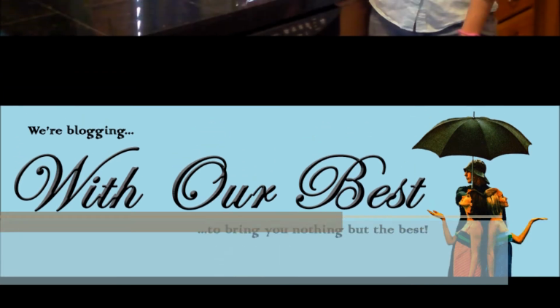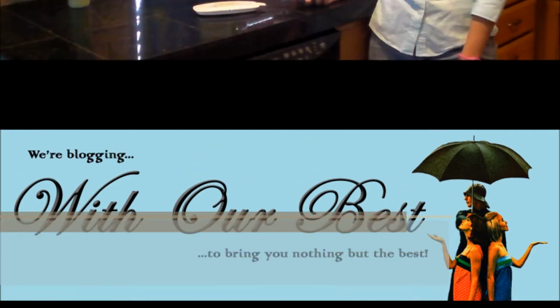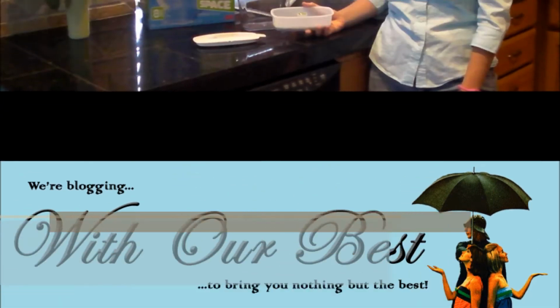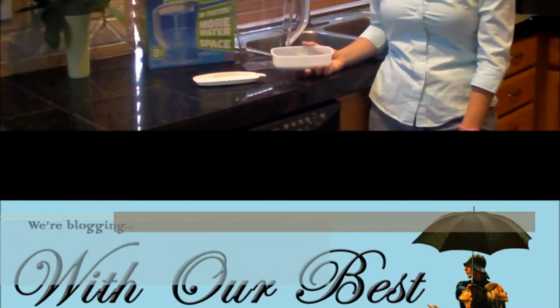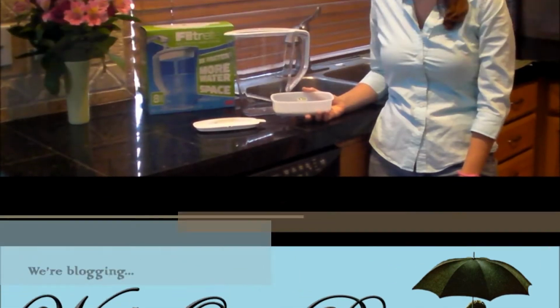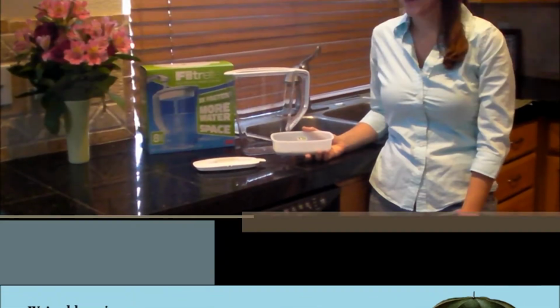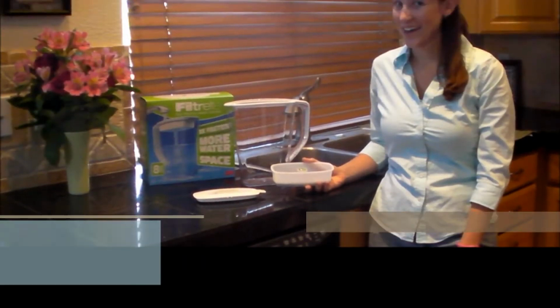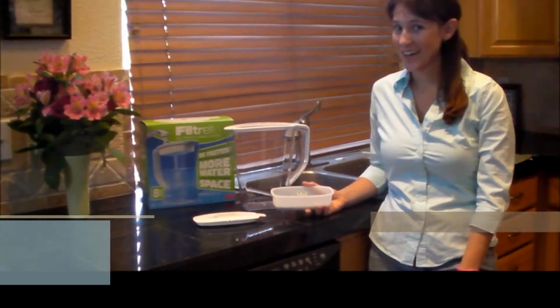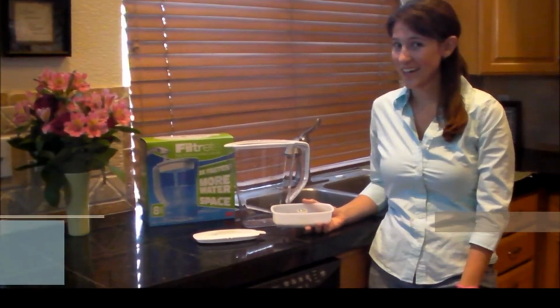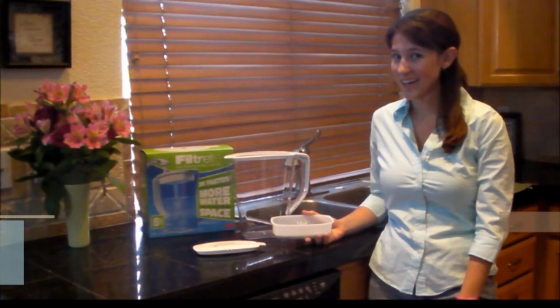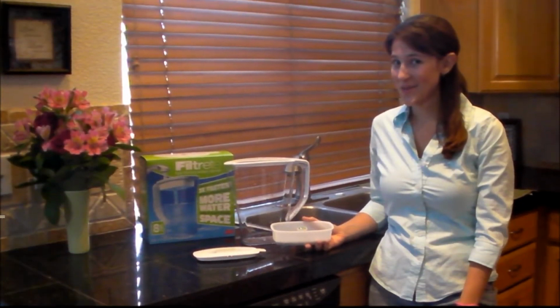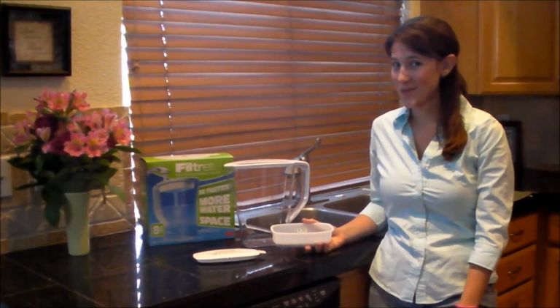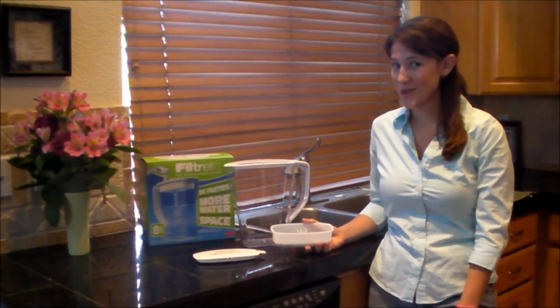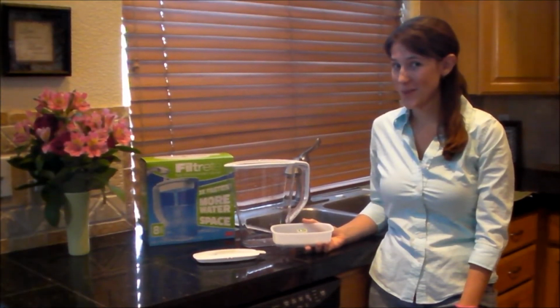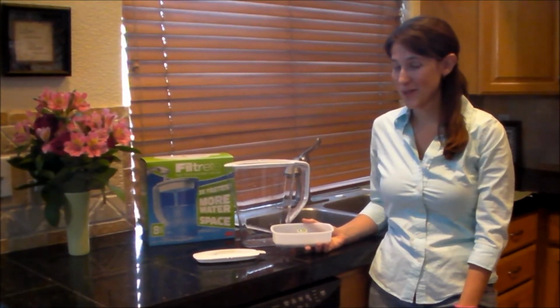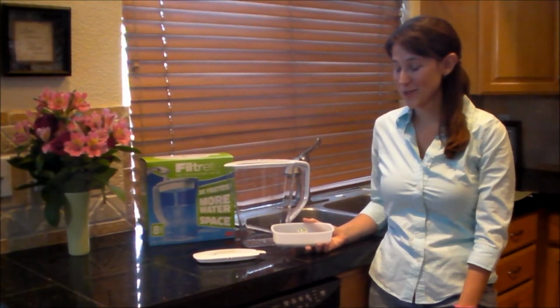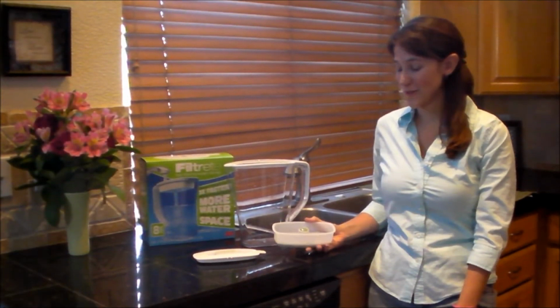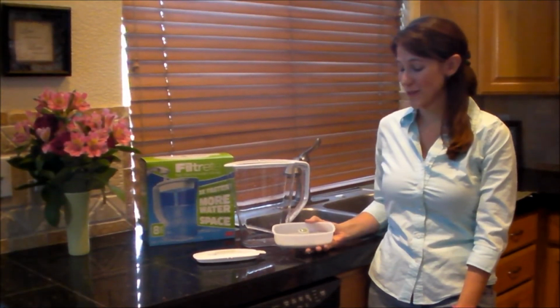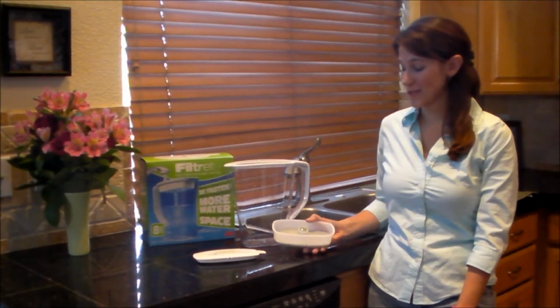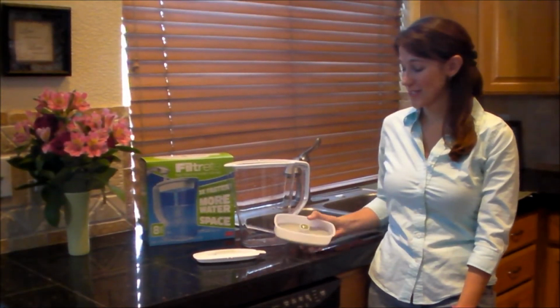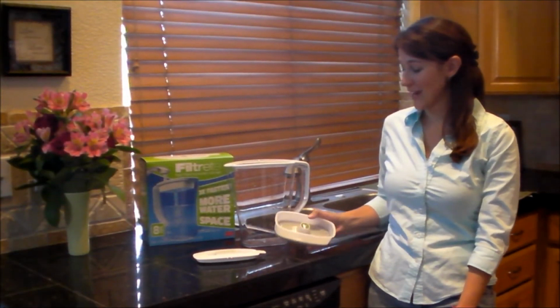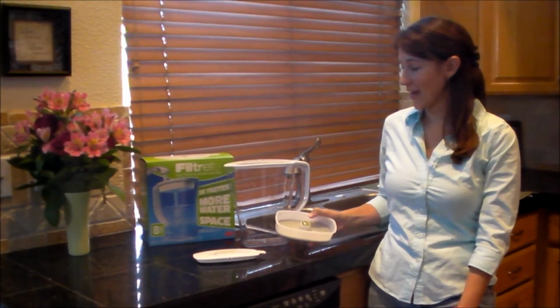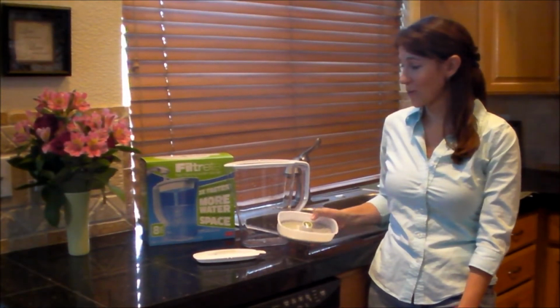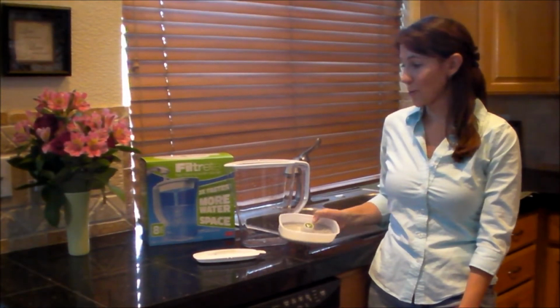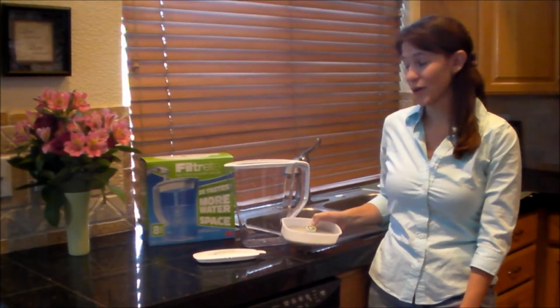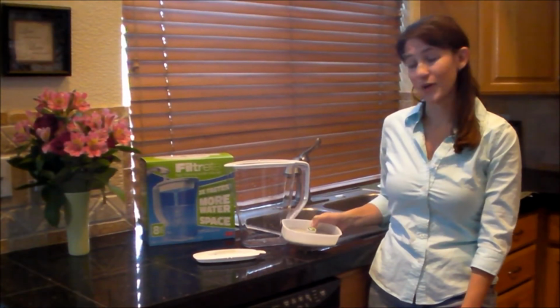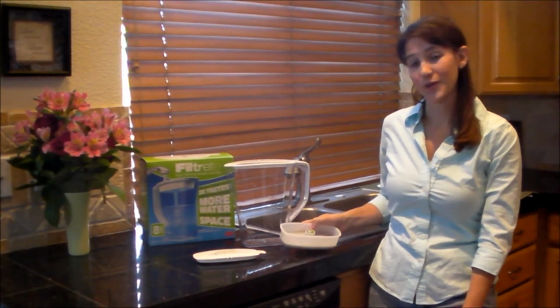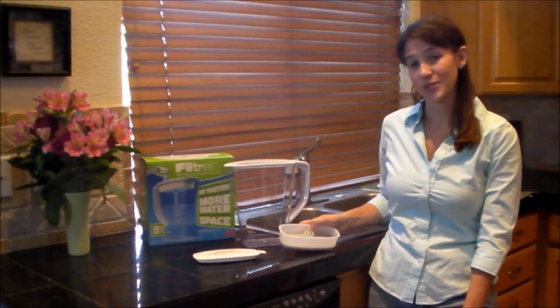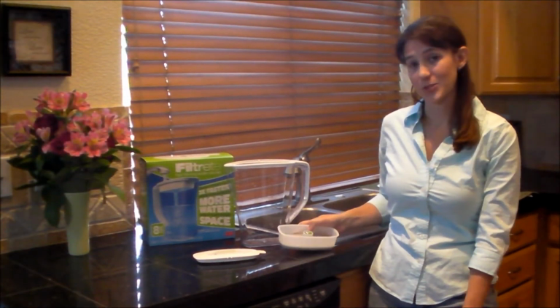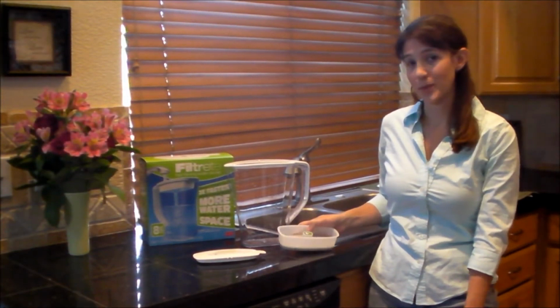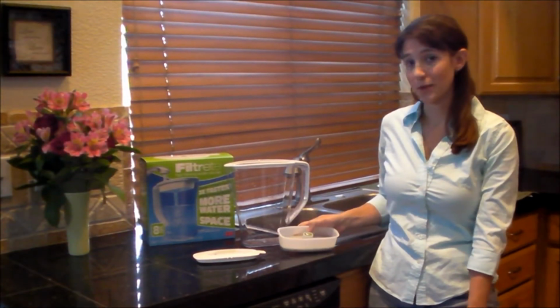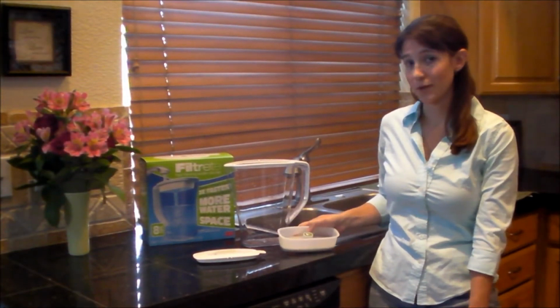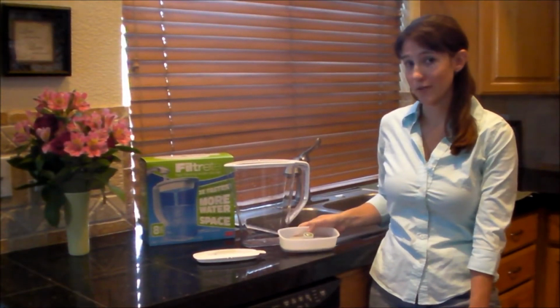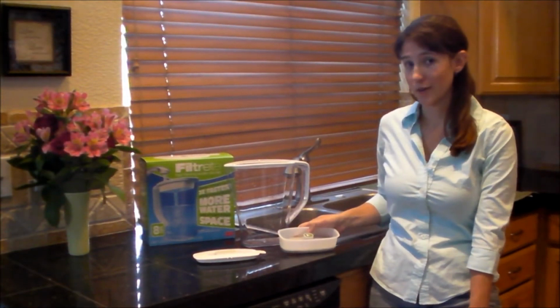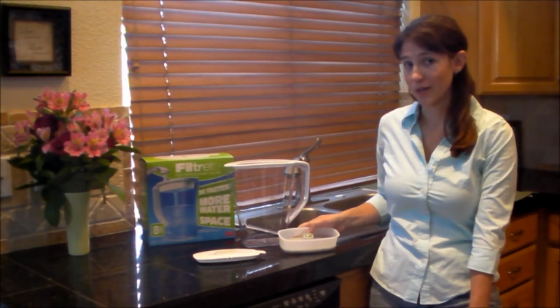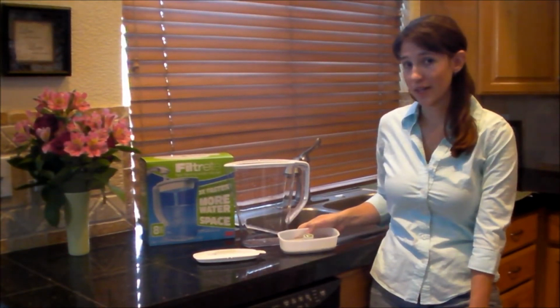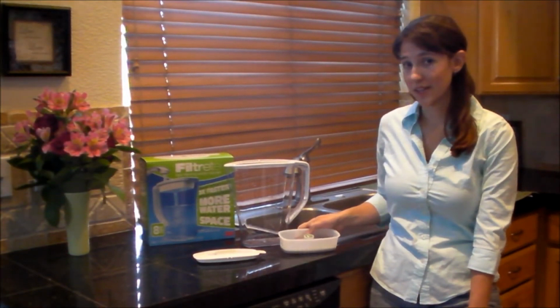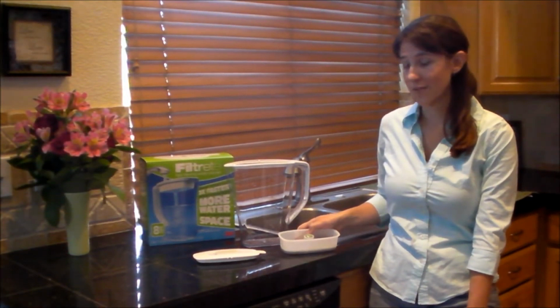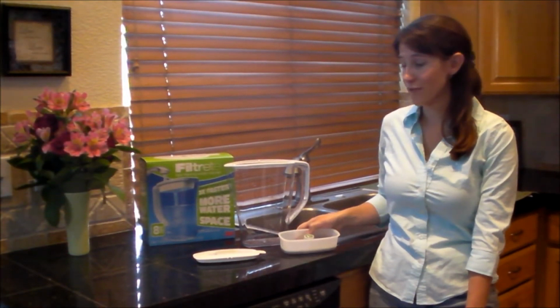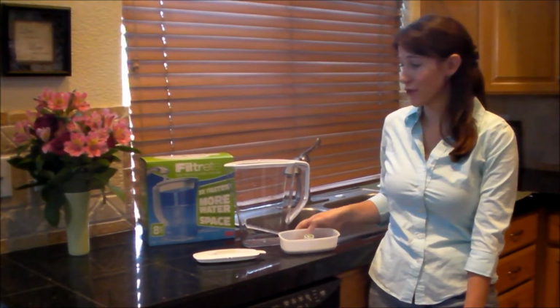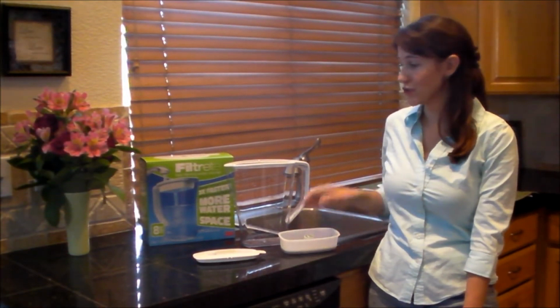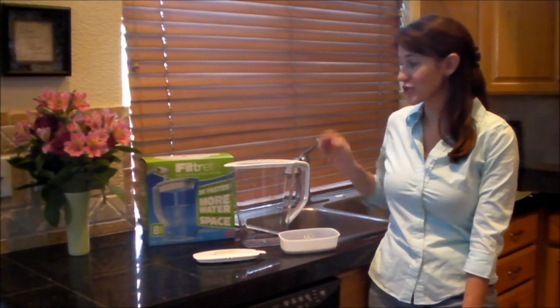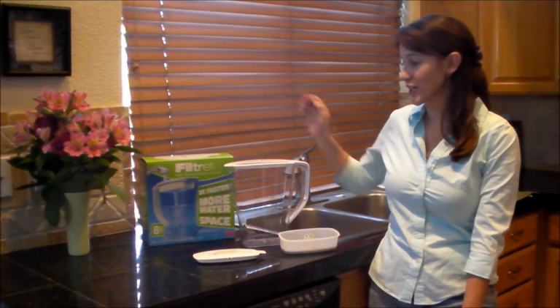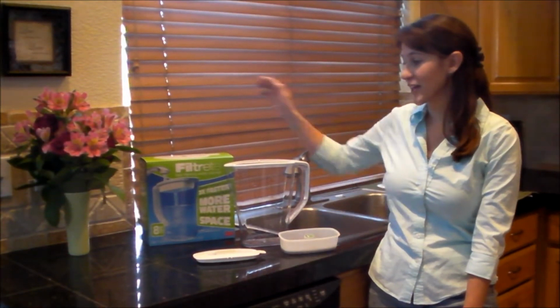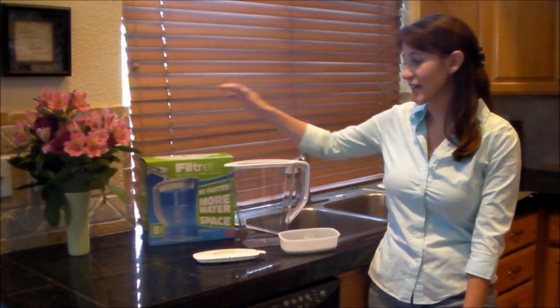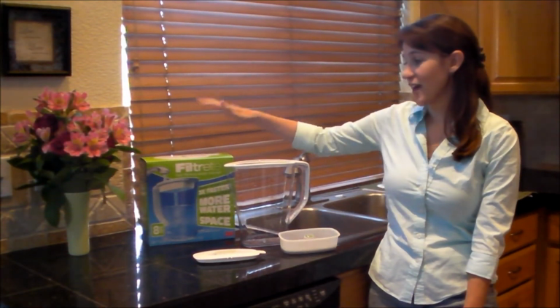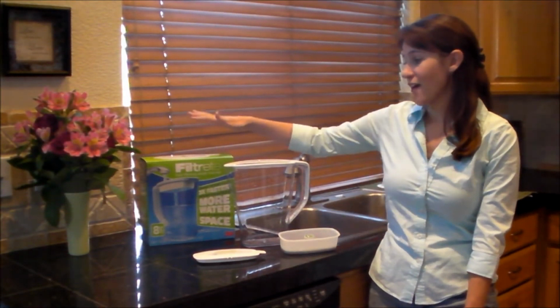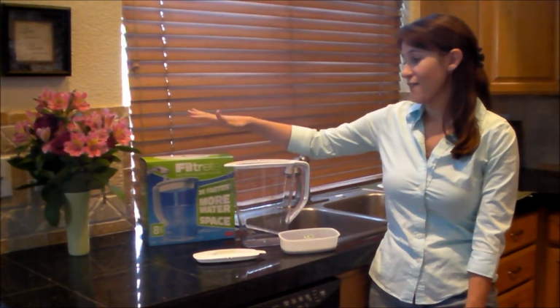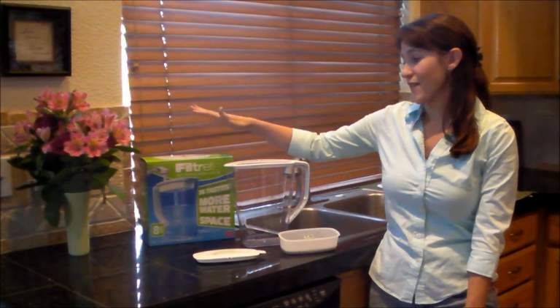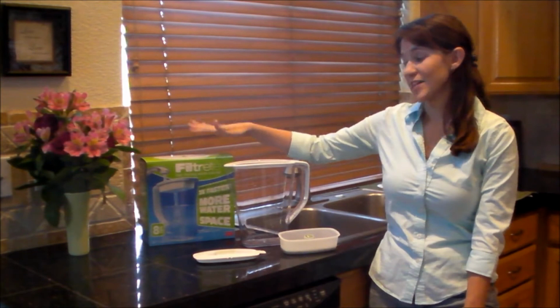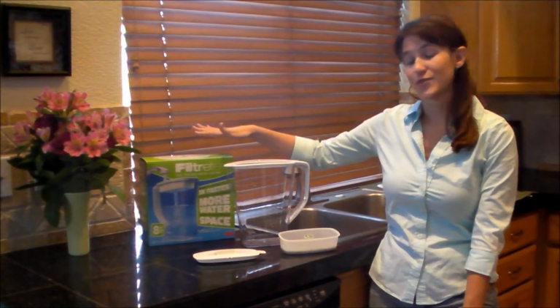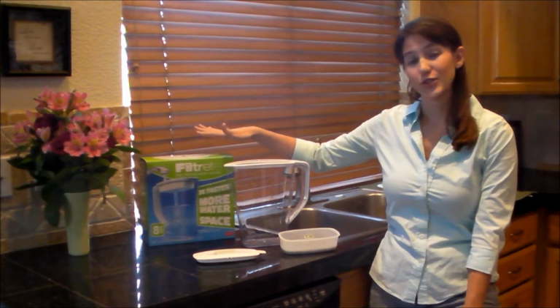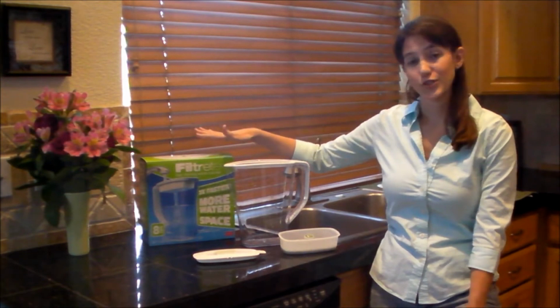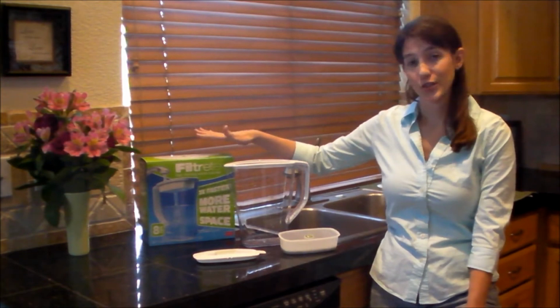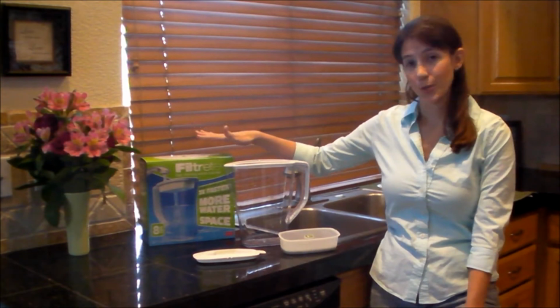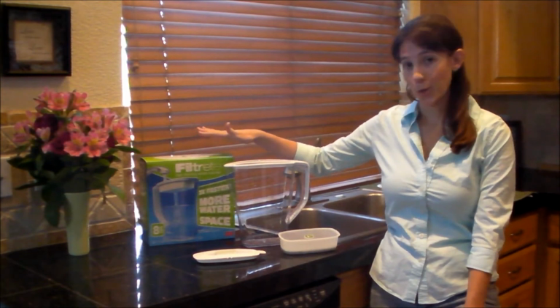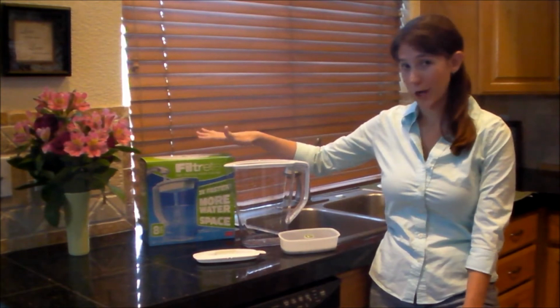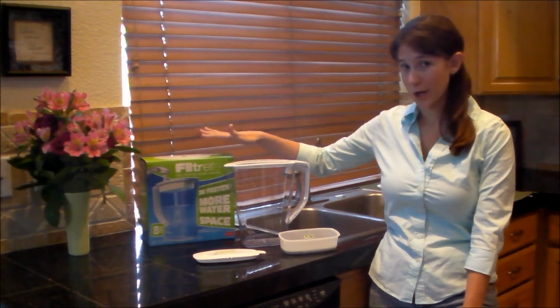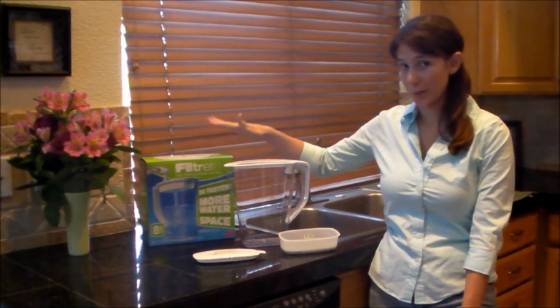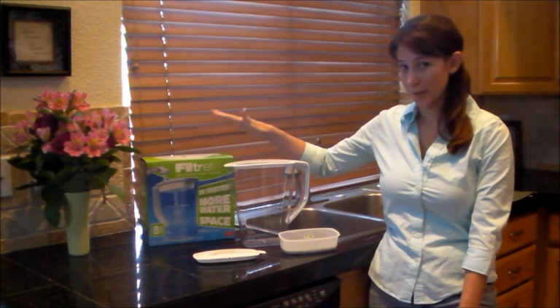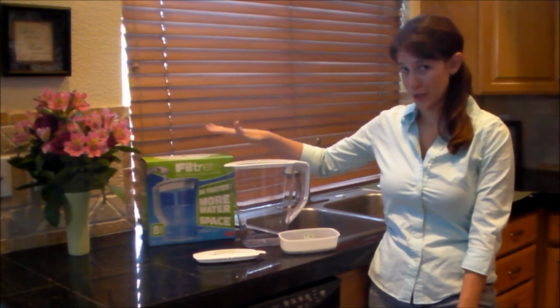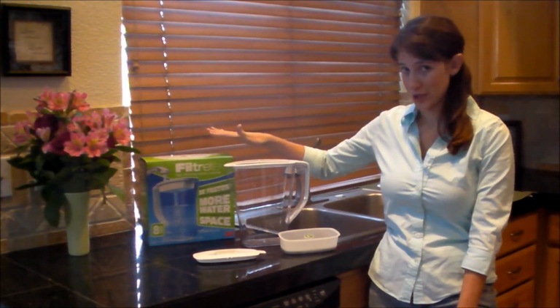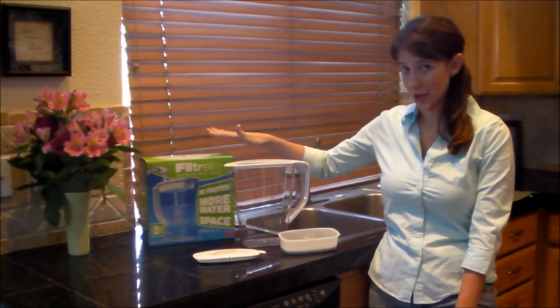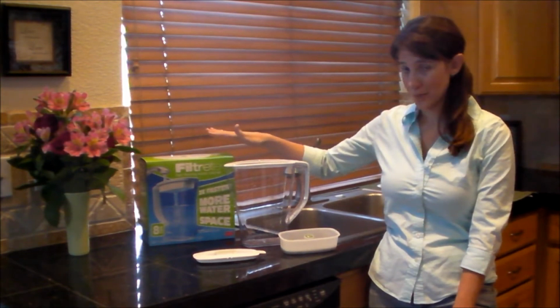Hi there! Here at With Our Best Reviews today, we're going to be reviewing the Filtrete Fast Filtering Water Pitcher.